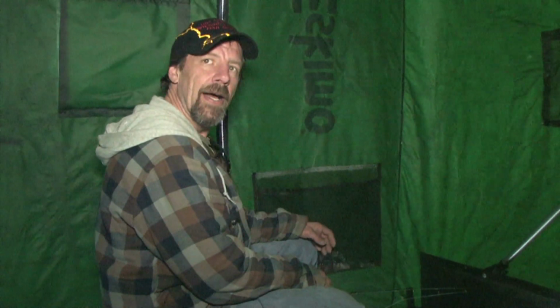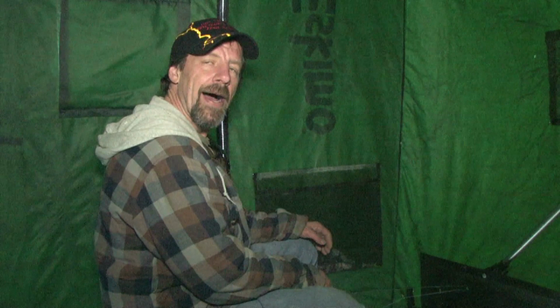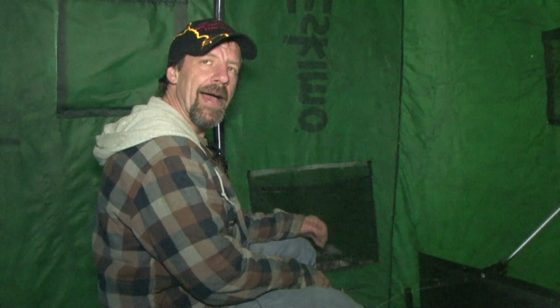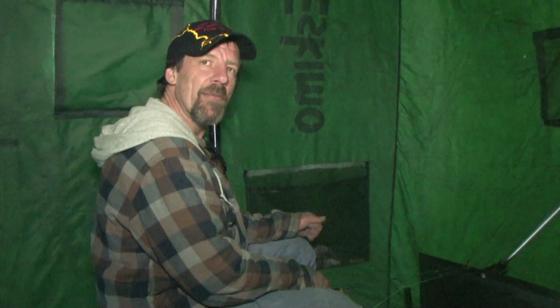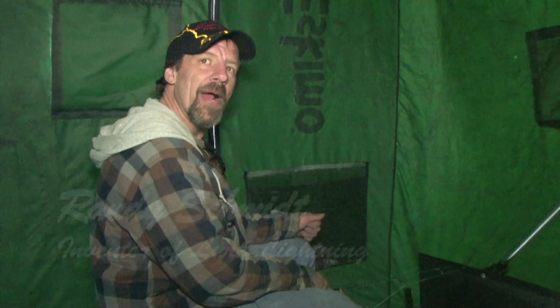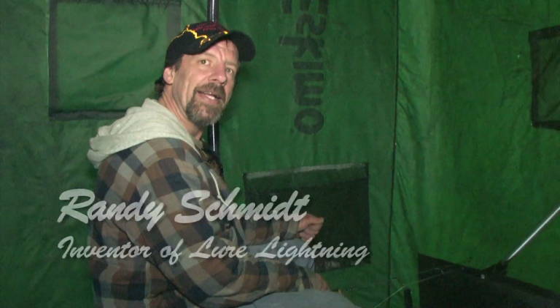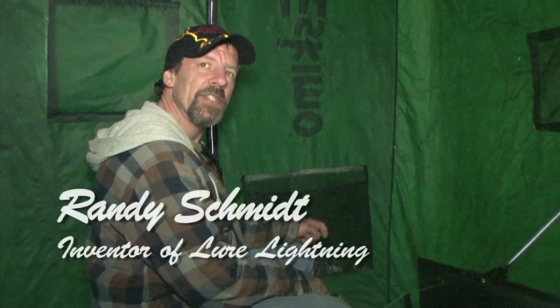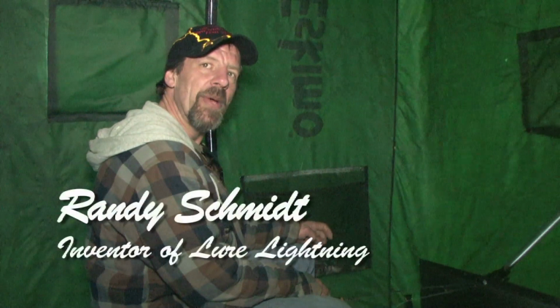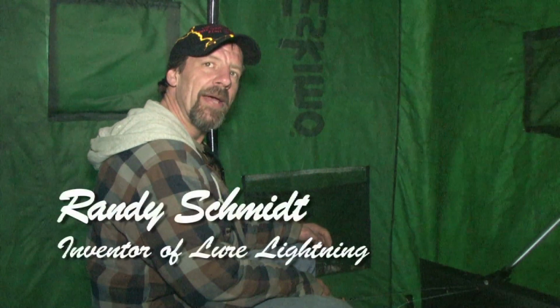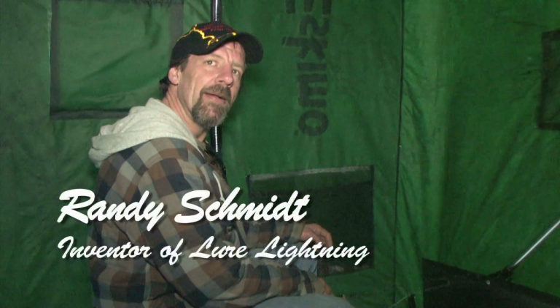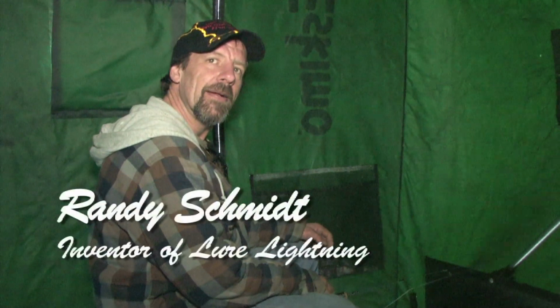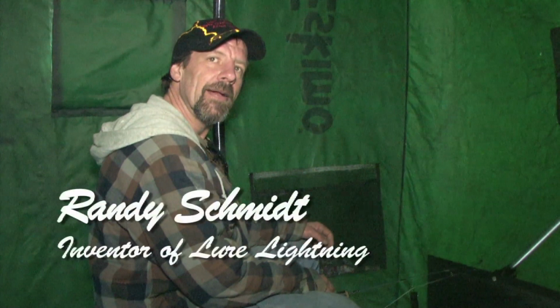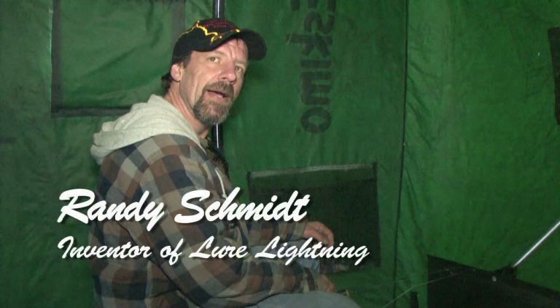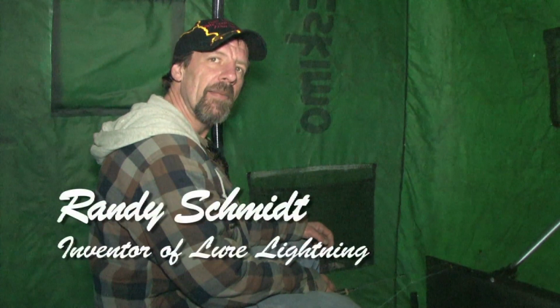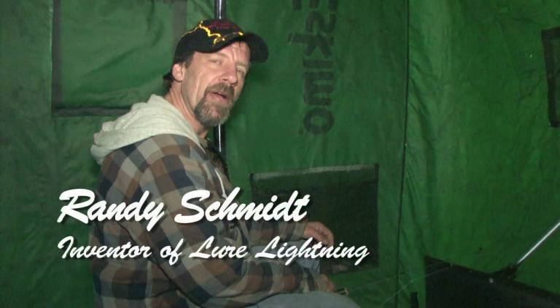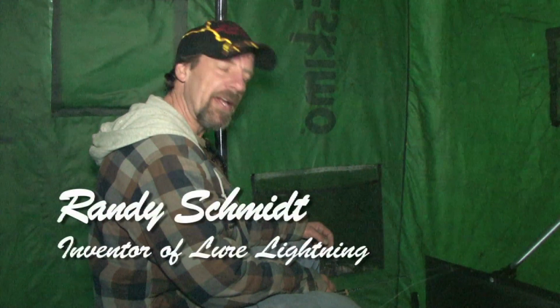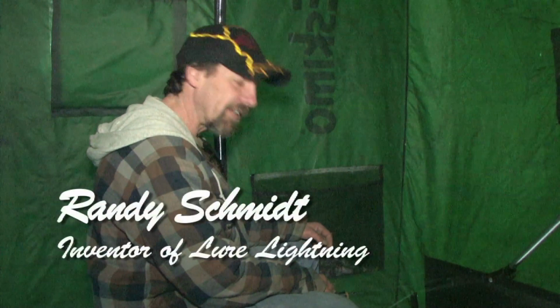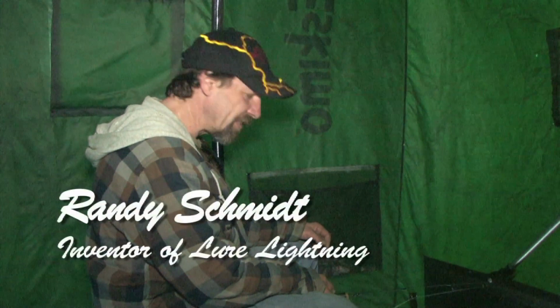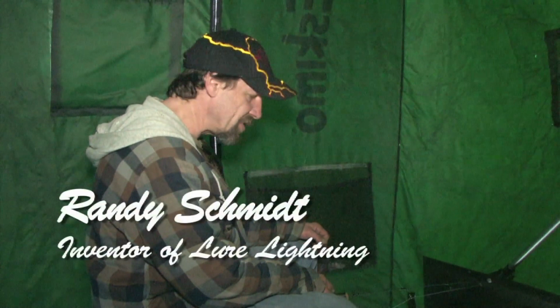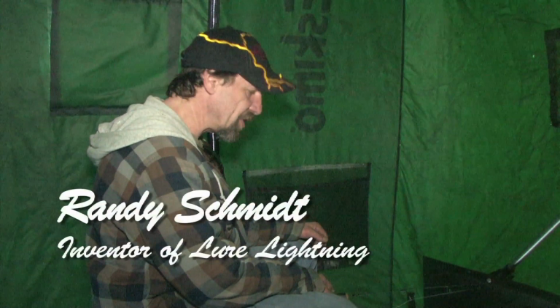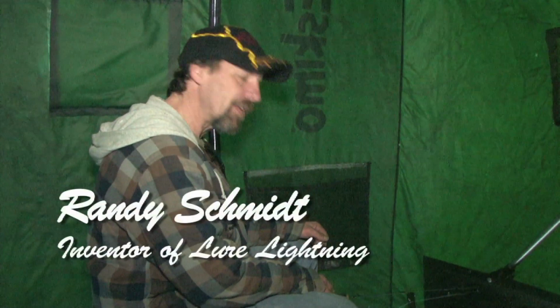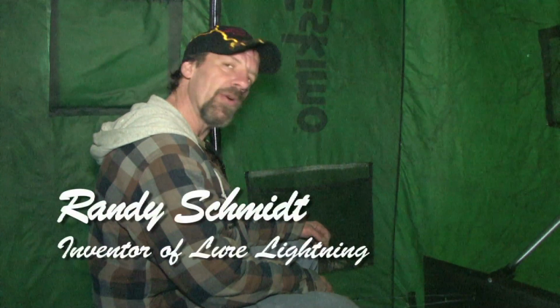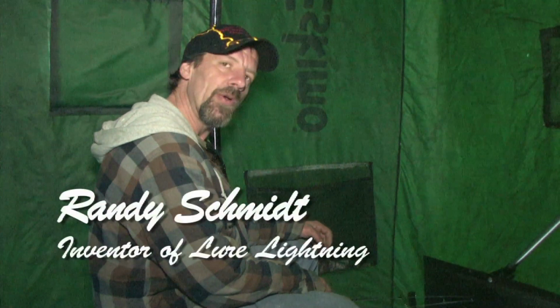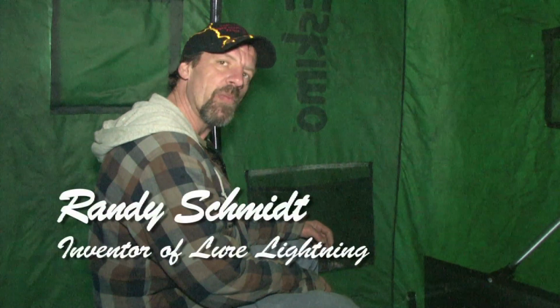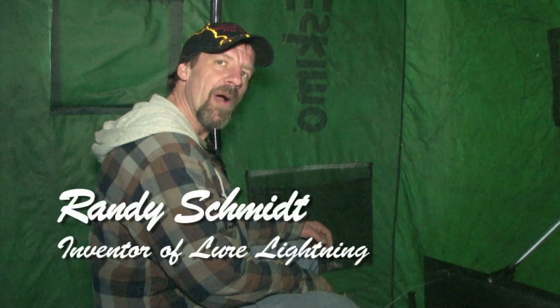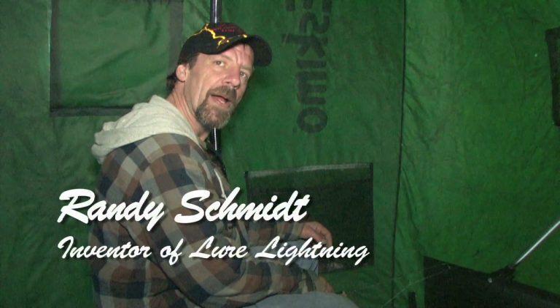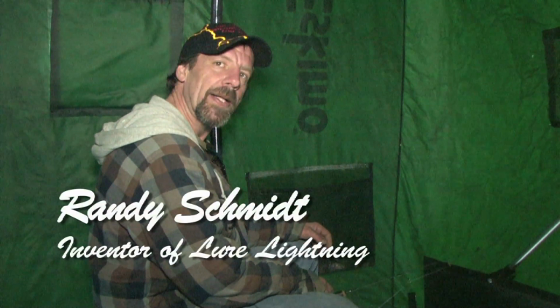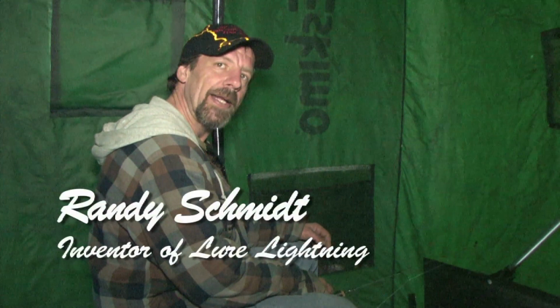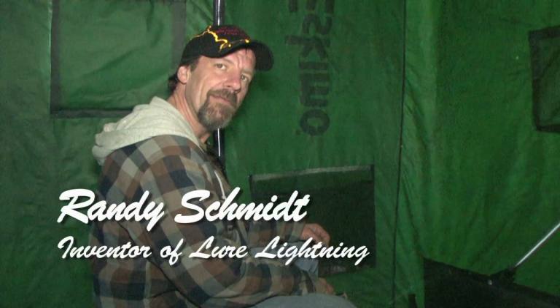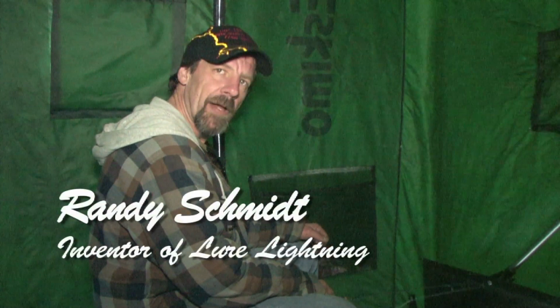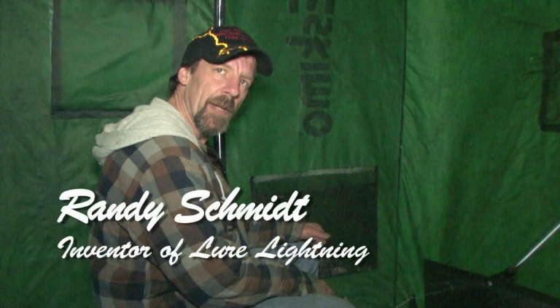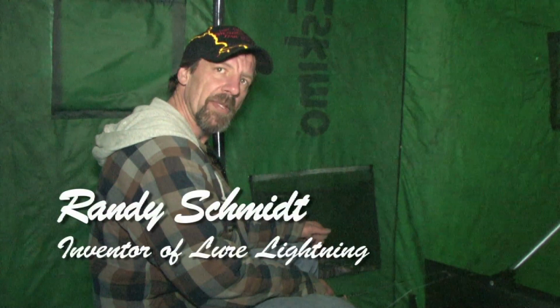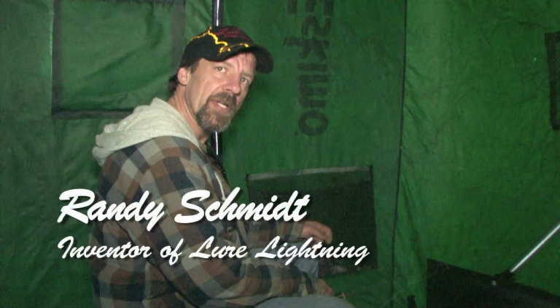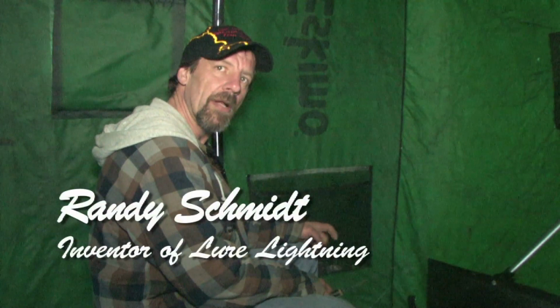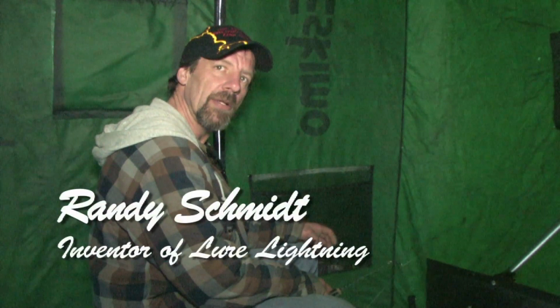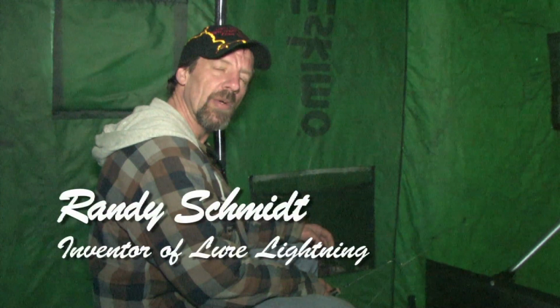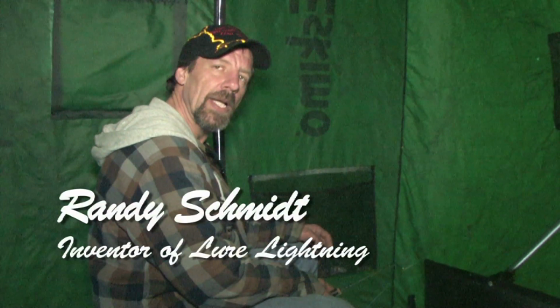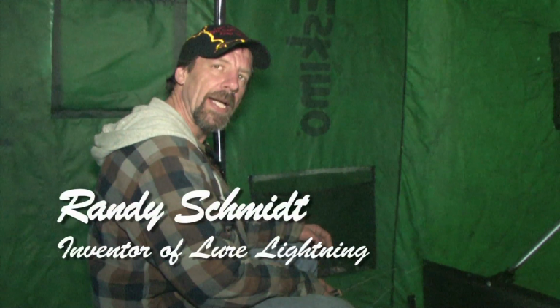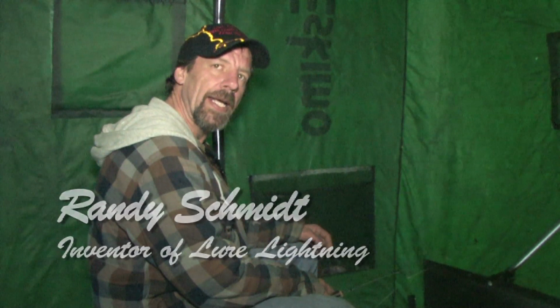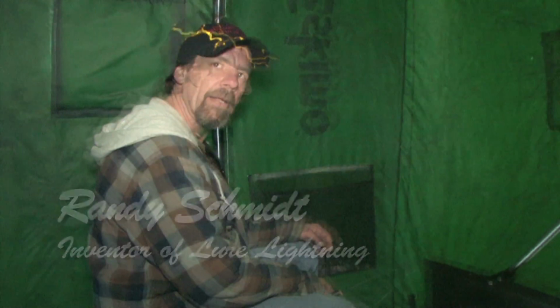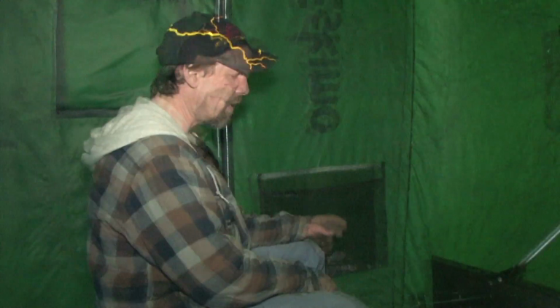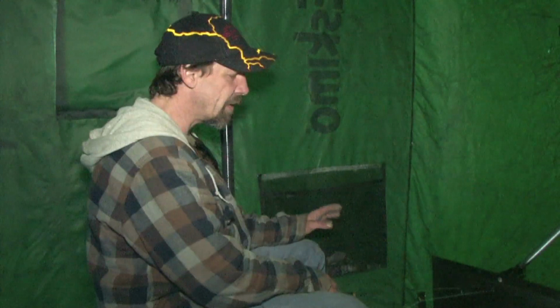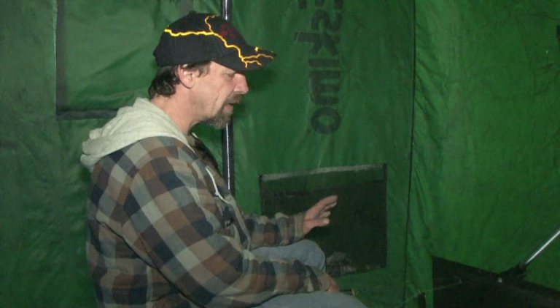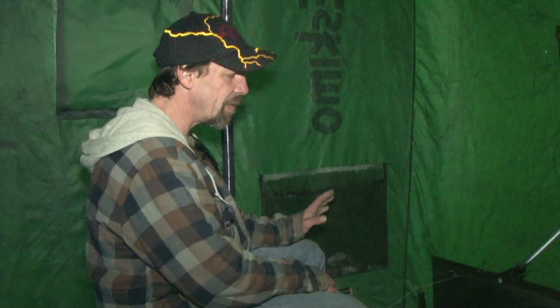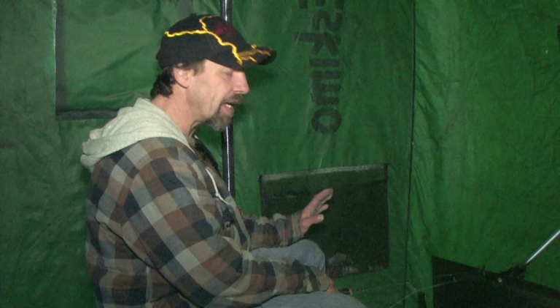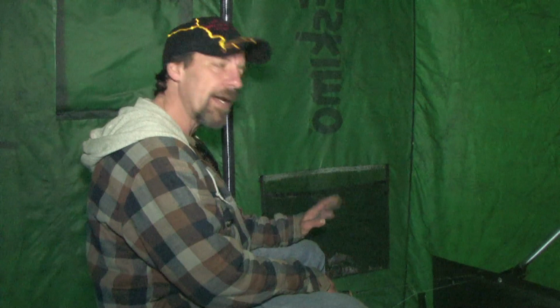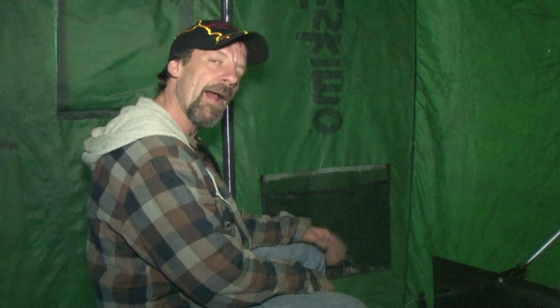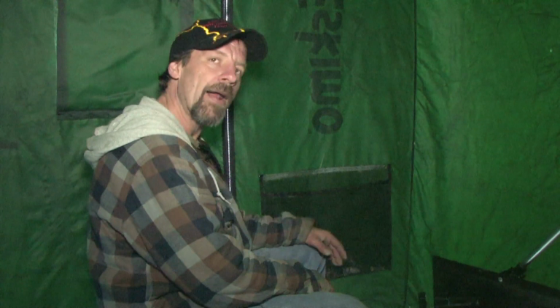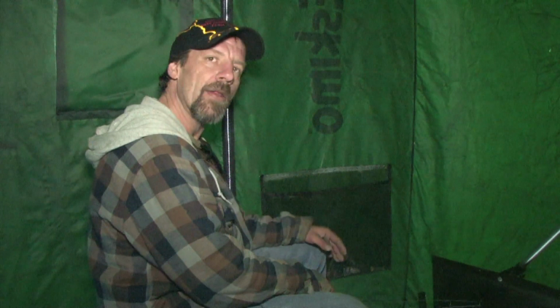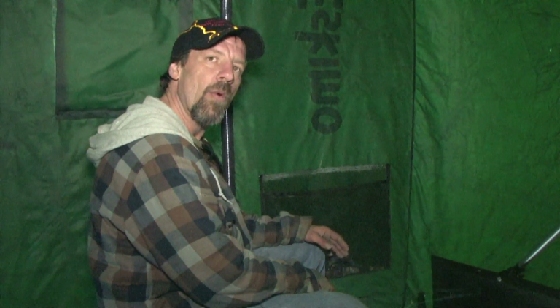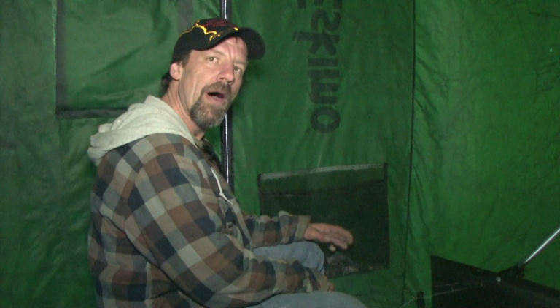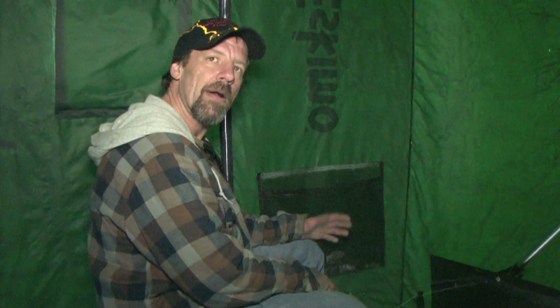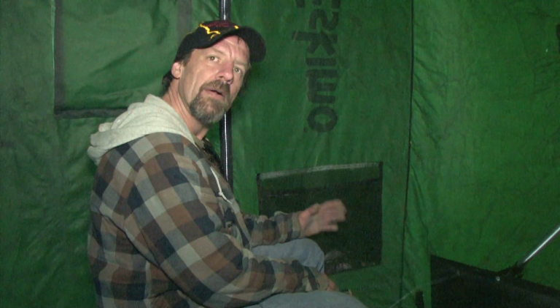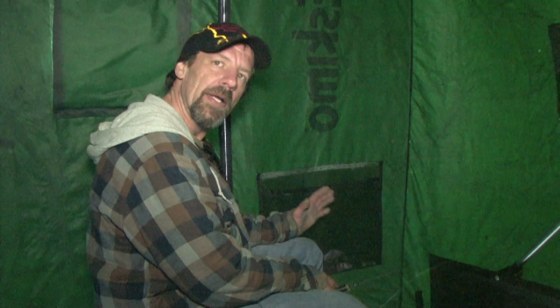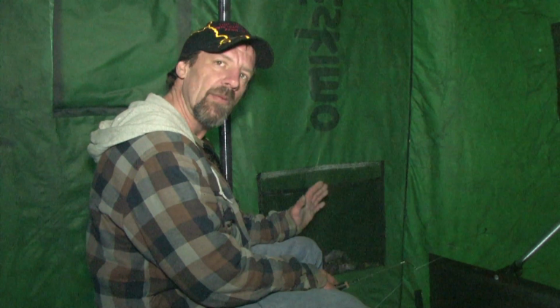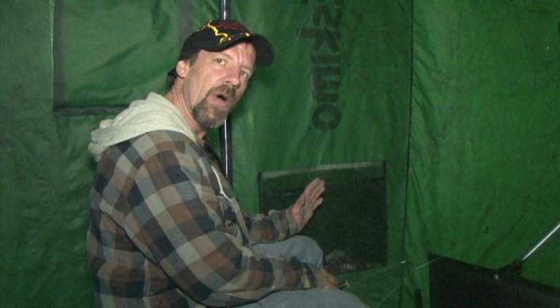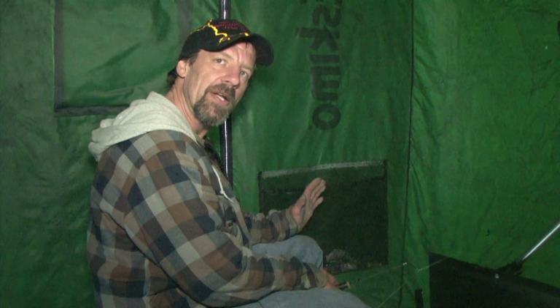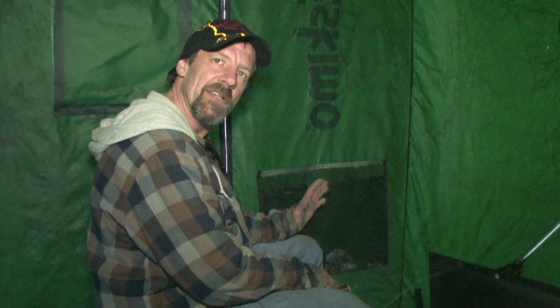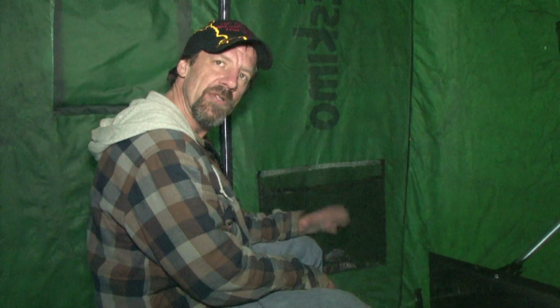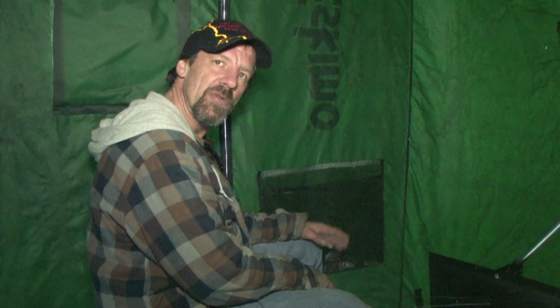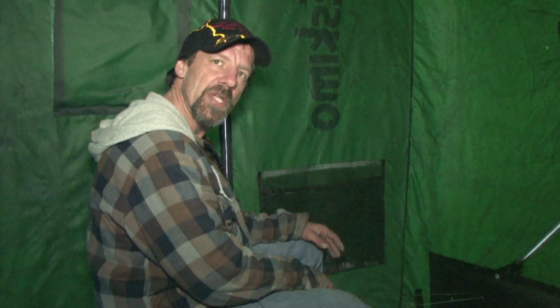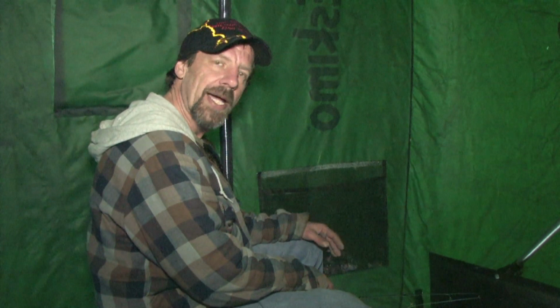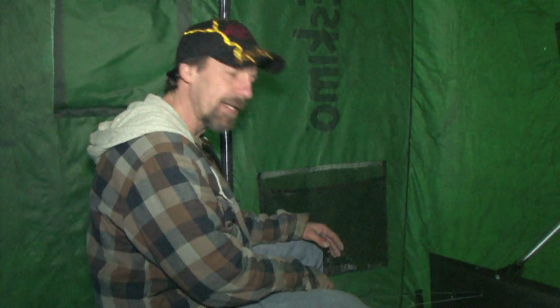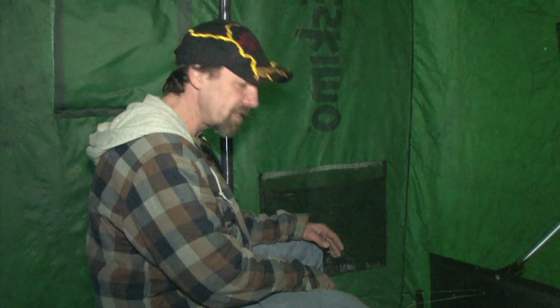Hi, I'm Randy Schmidt. I'm here to introduce you to a new product I developed. It's called Lure Lightning. You're going to be in and out of the water in one, two seconds.